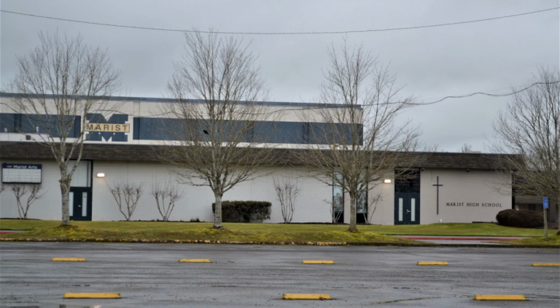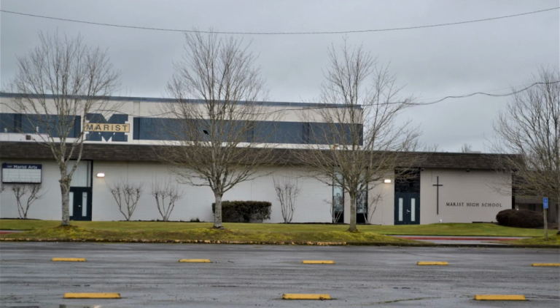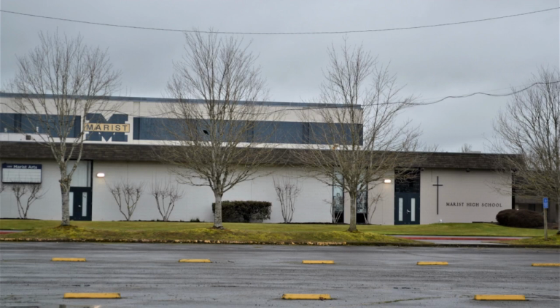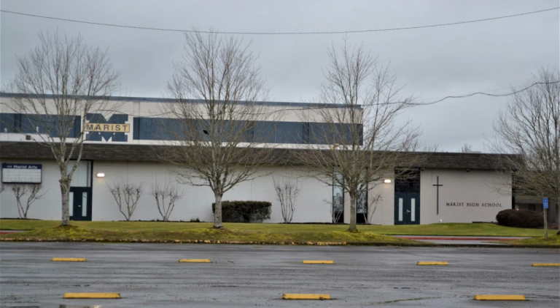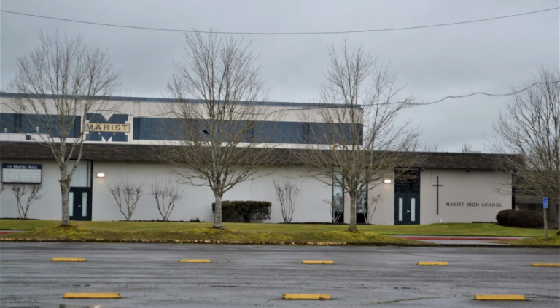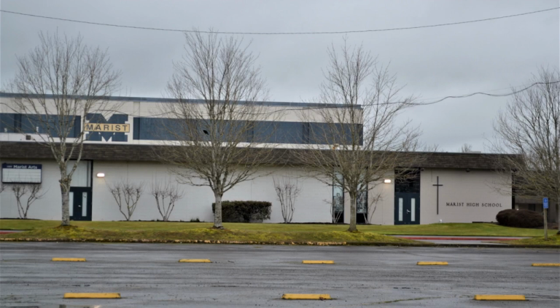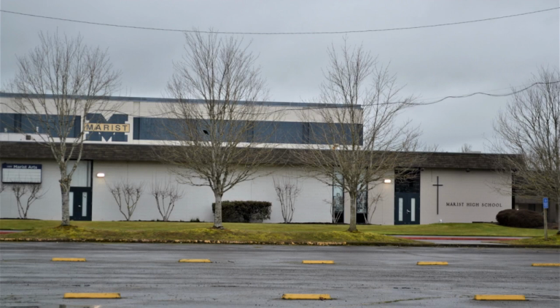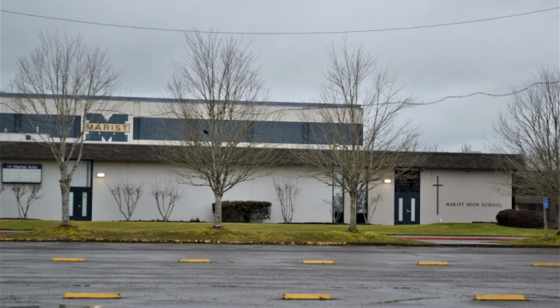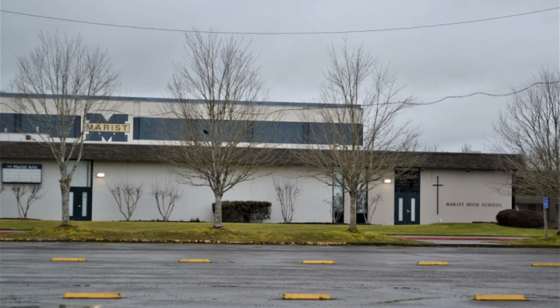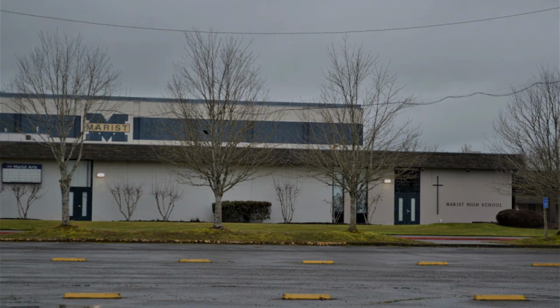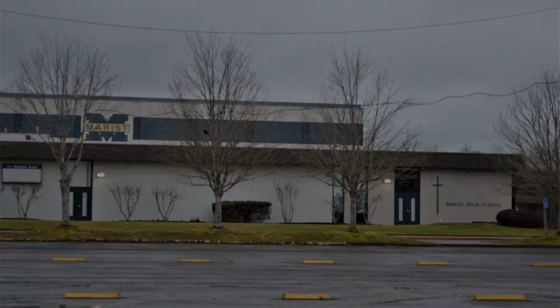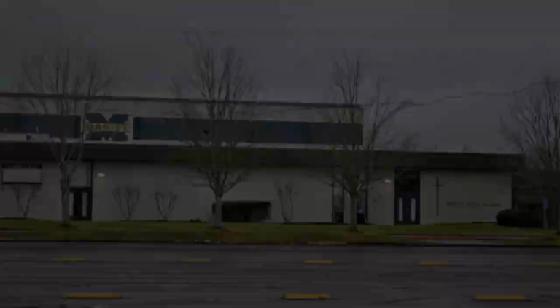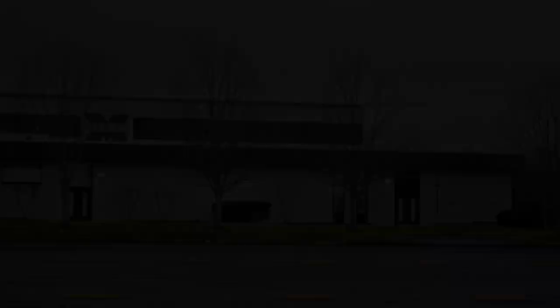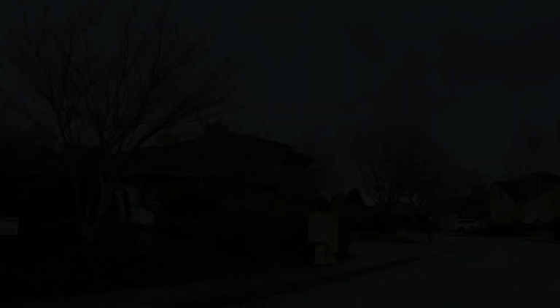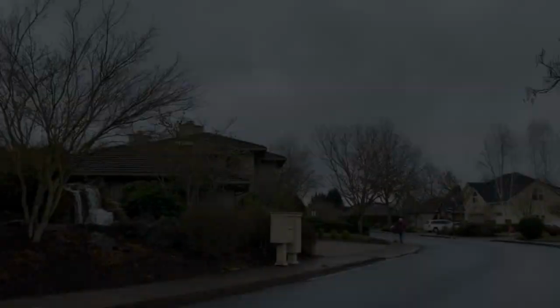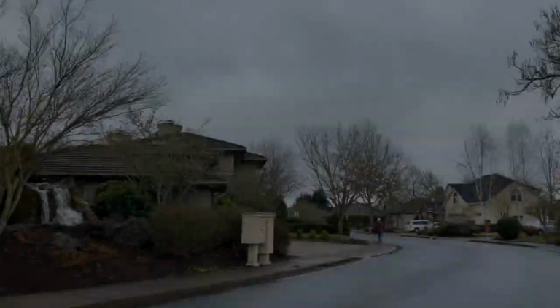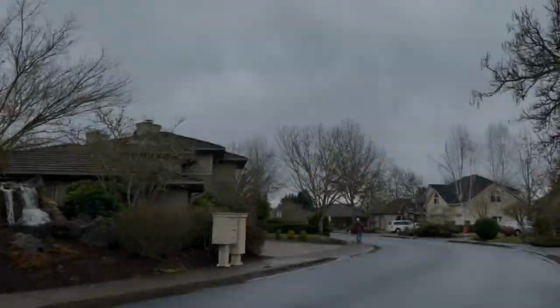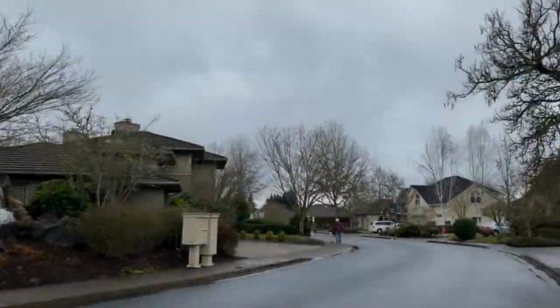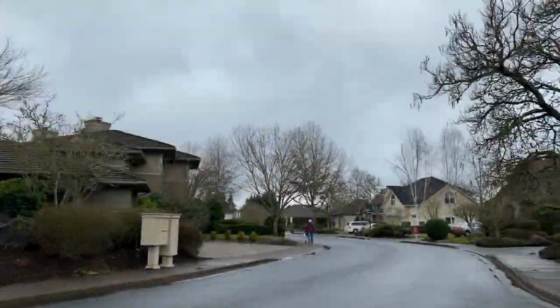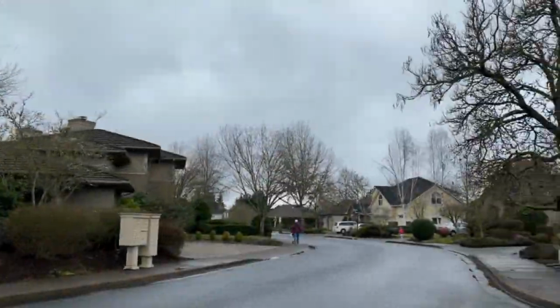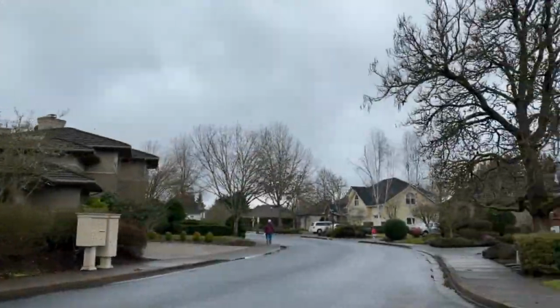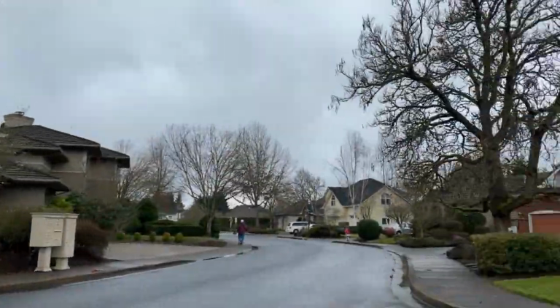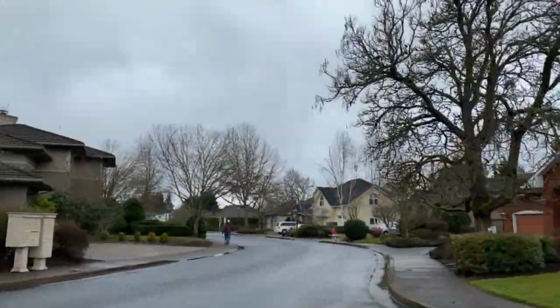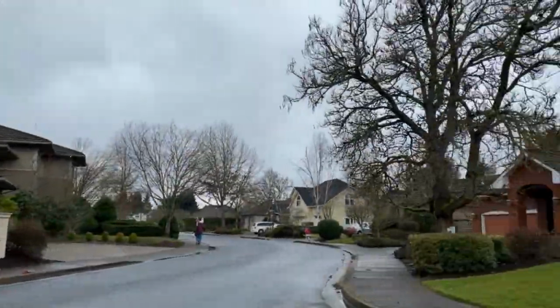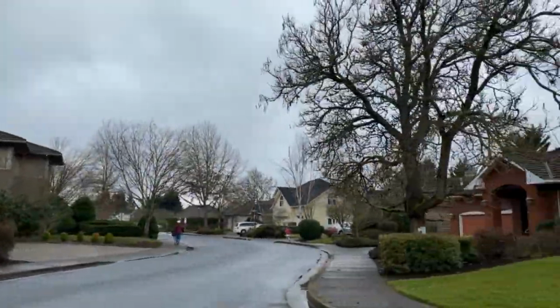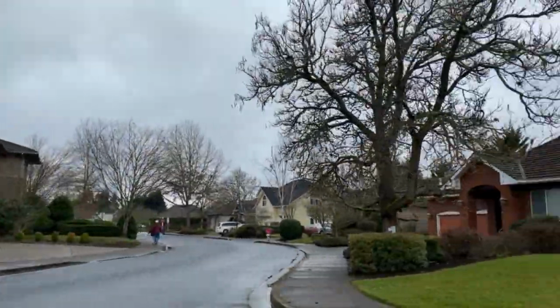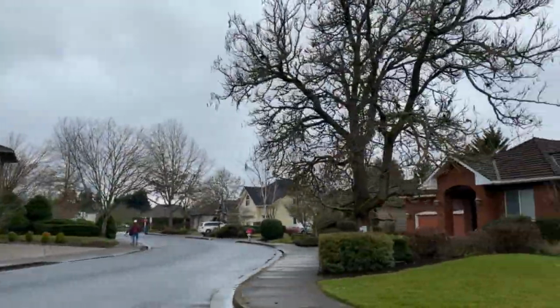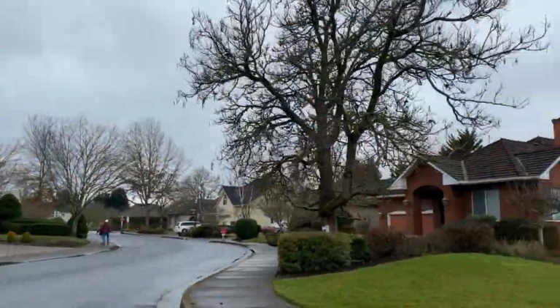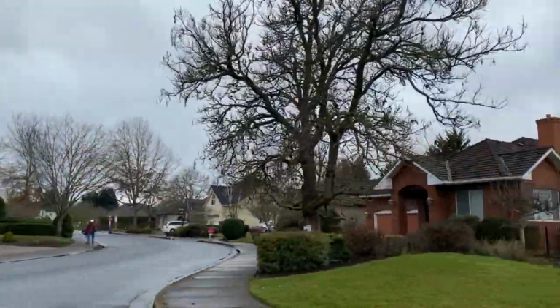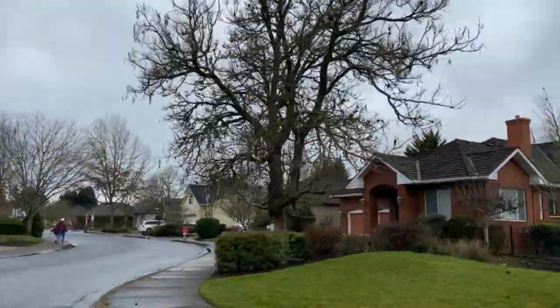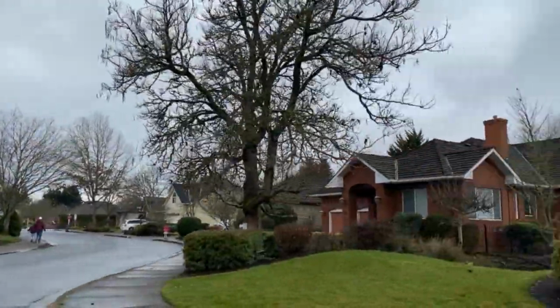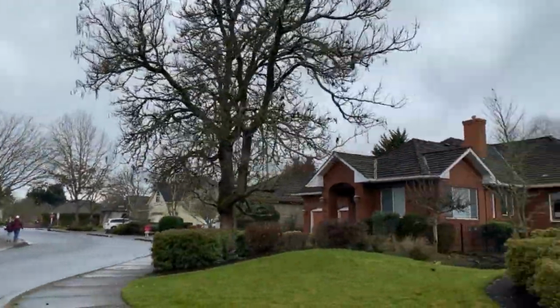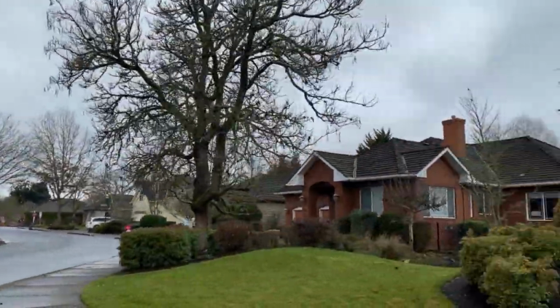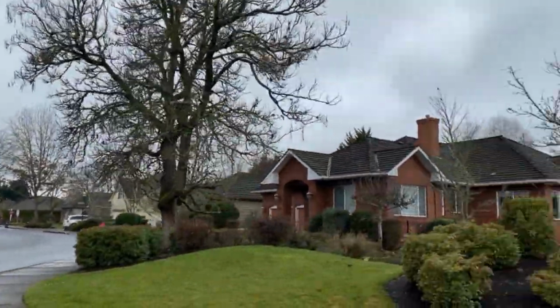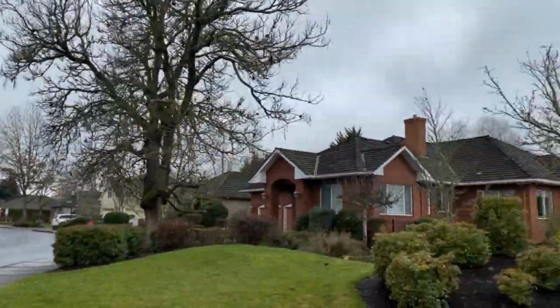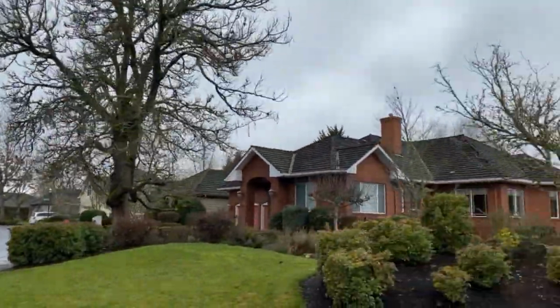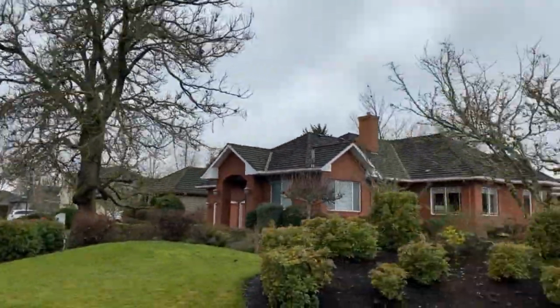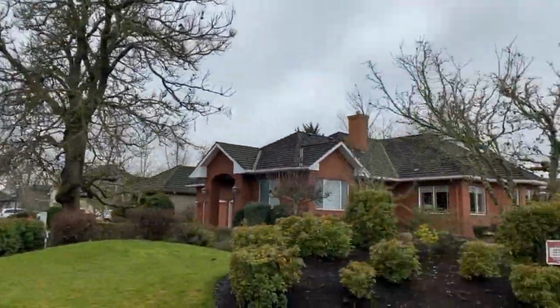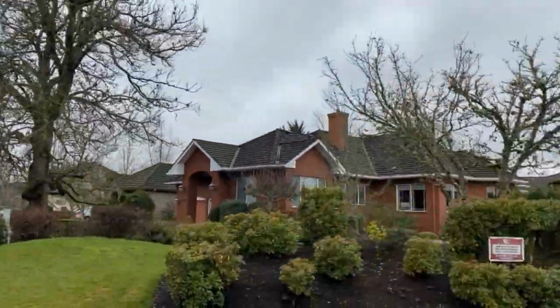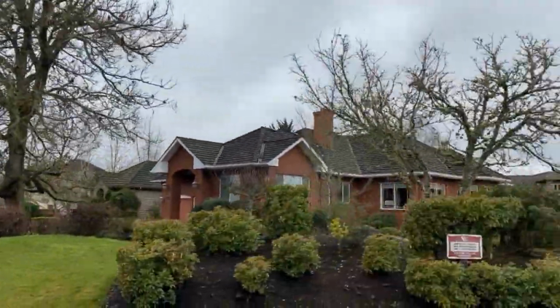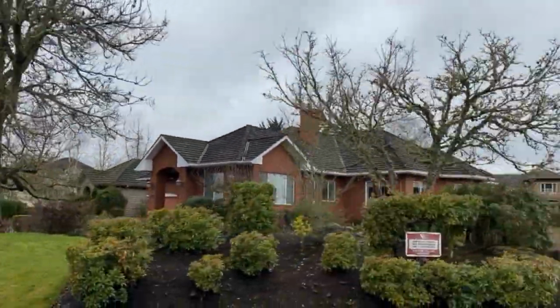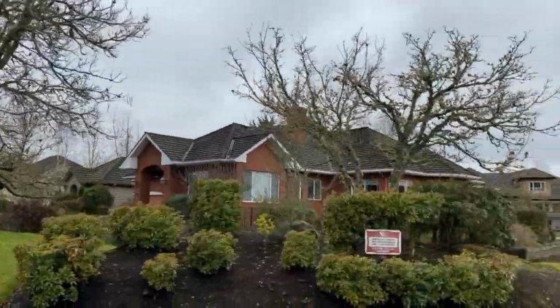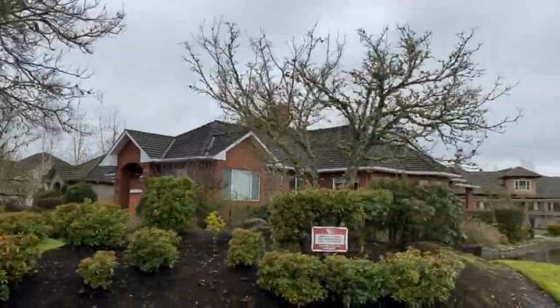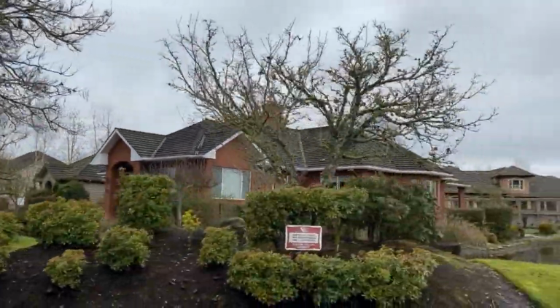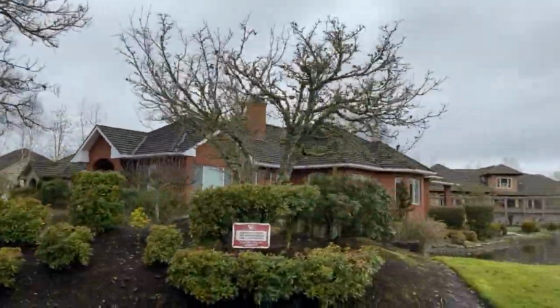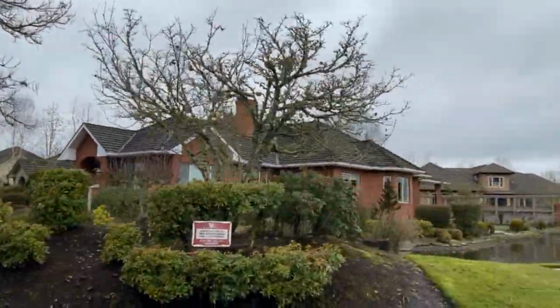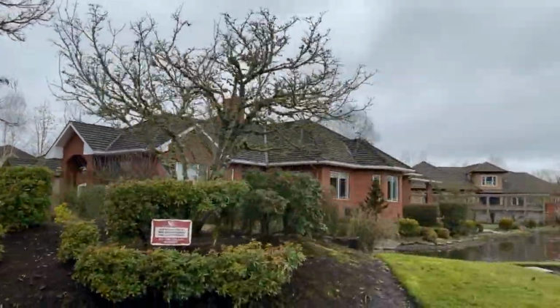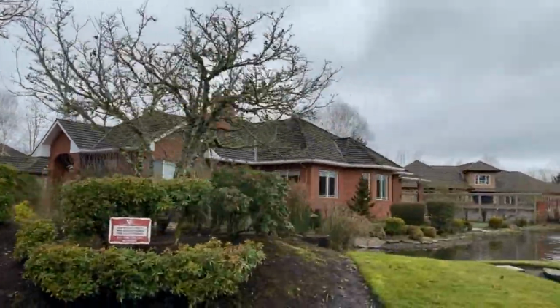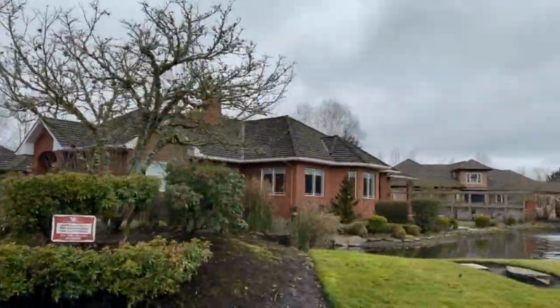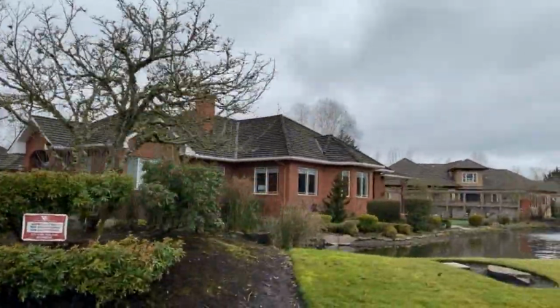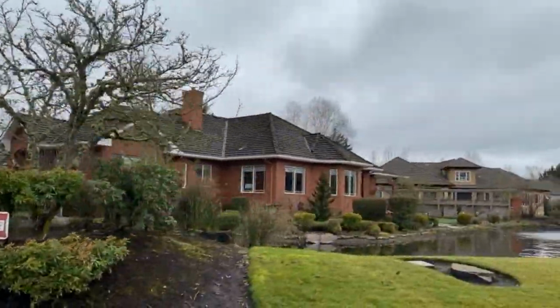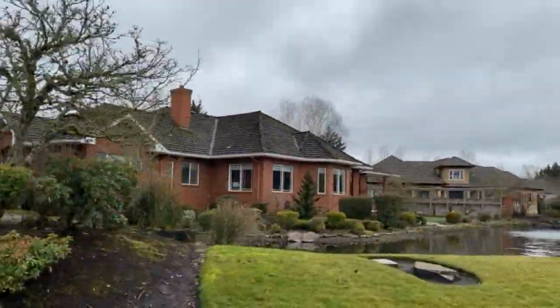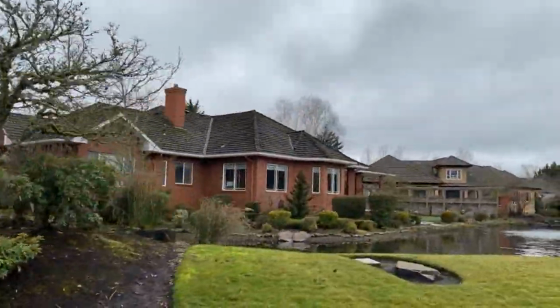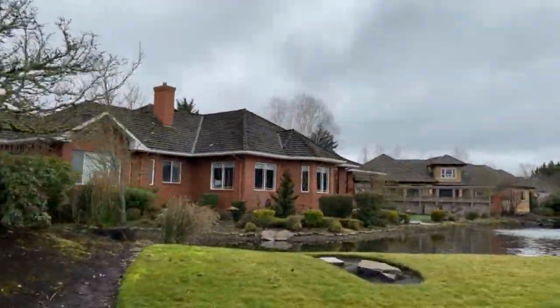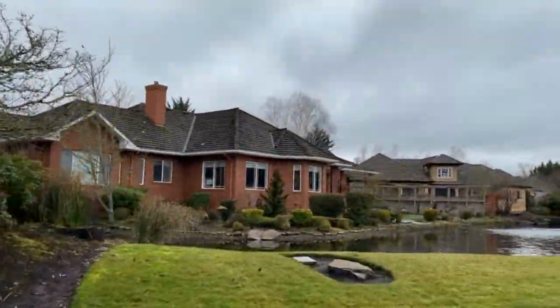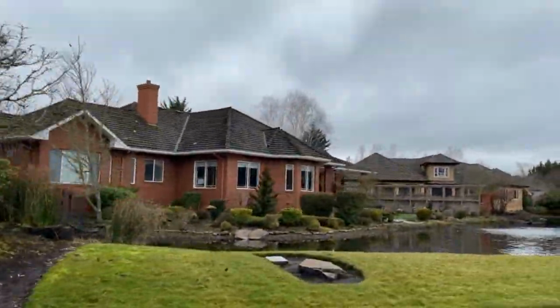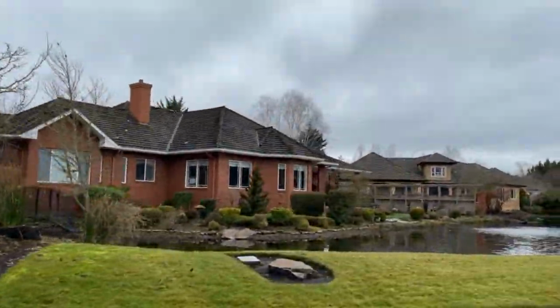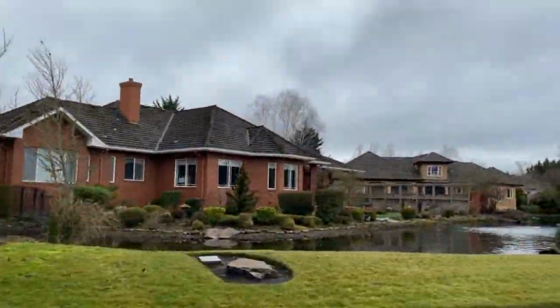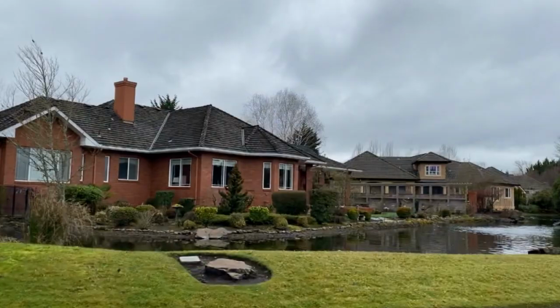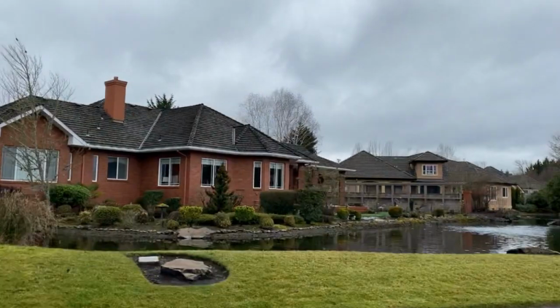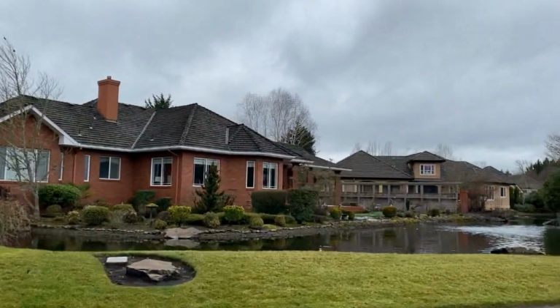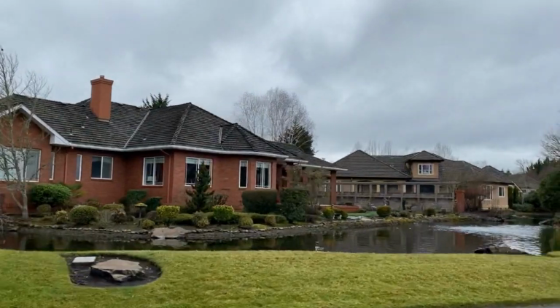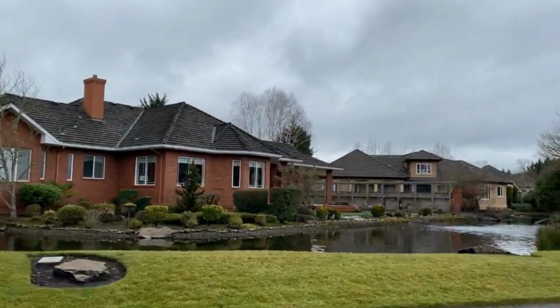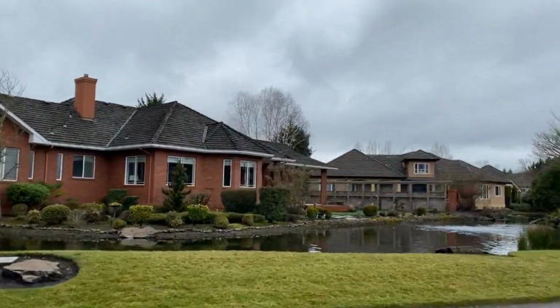With its convenient location in the middle of everything, the Goodpasture Island neighborhood is a great place to call home in Eugene.